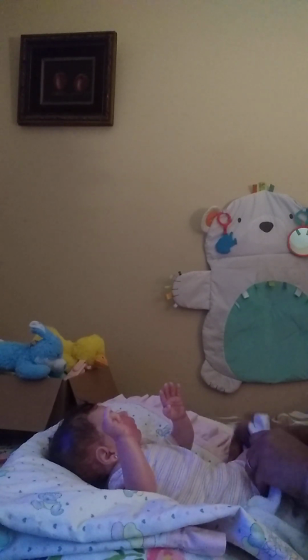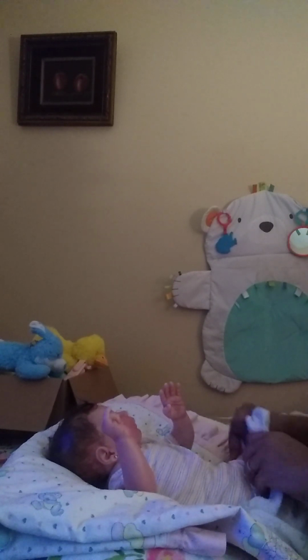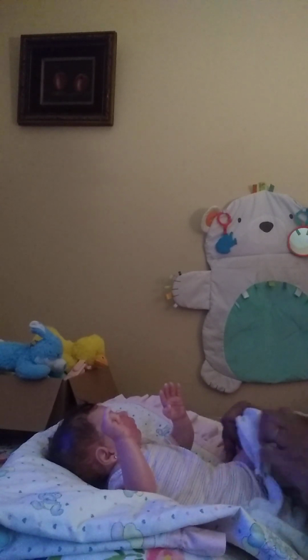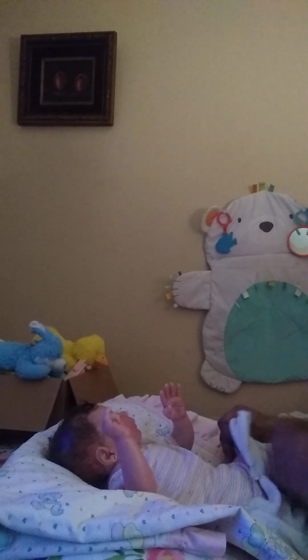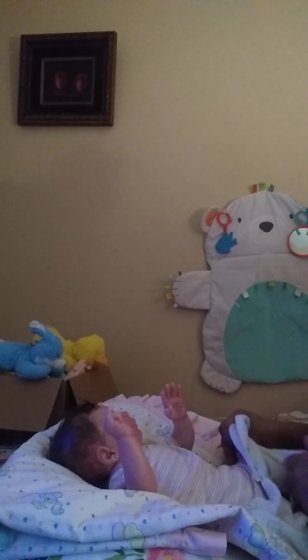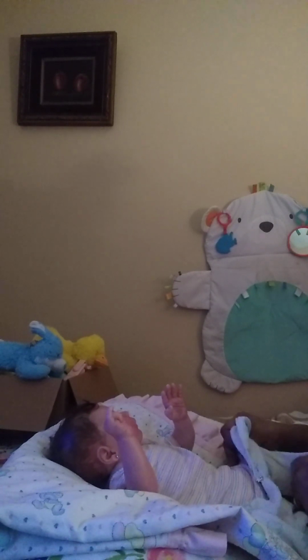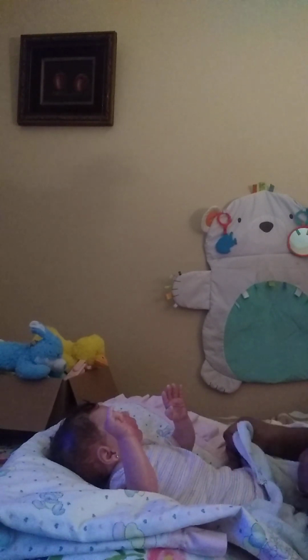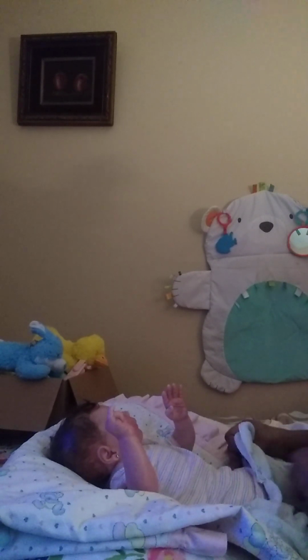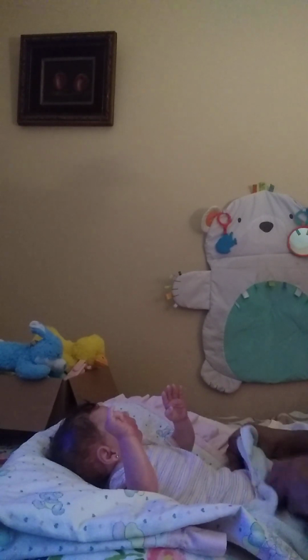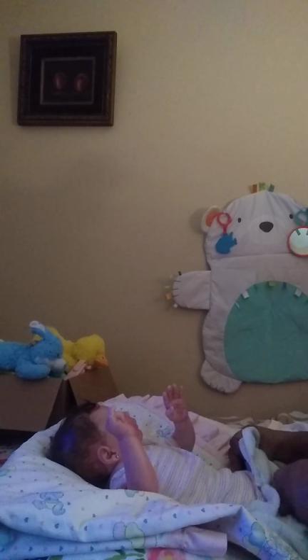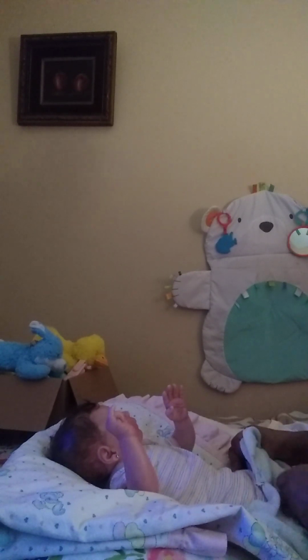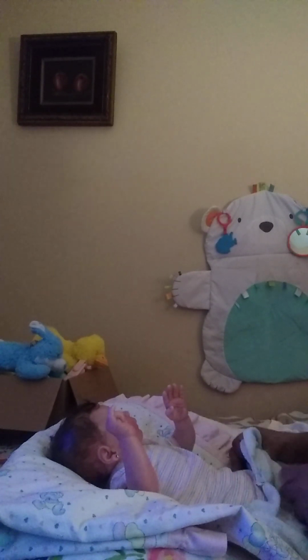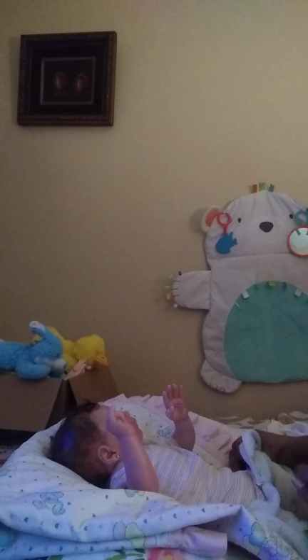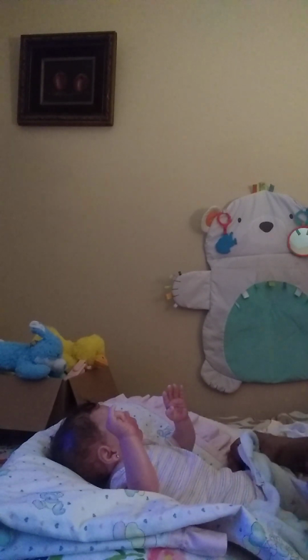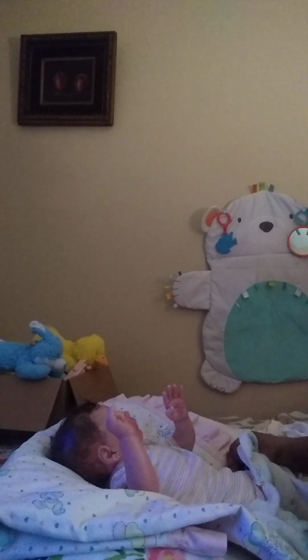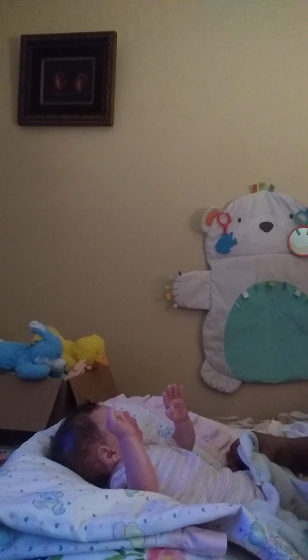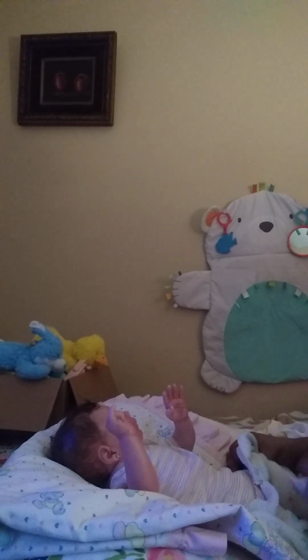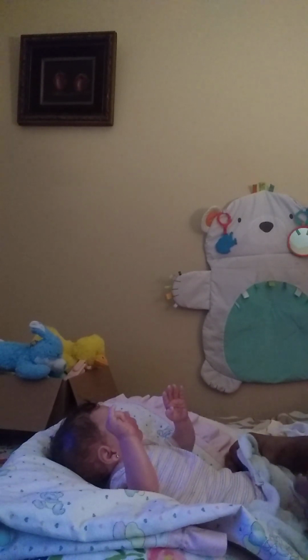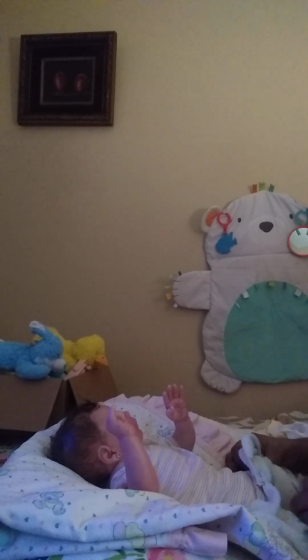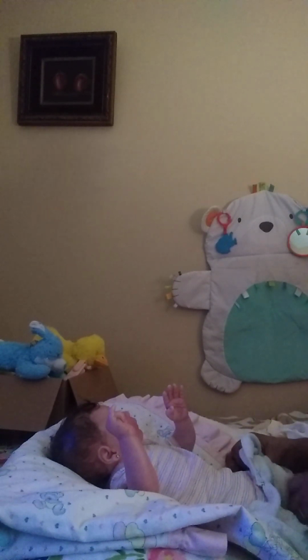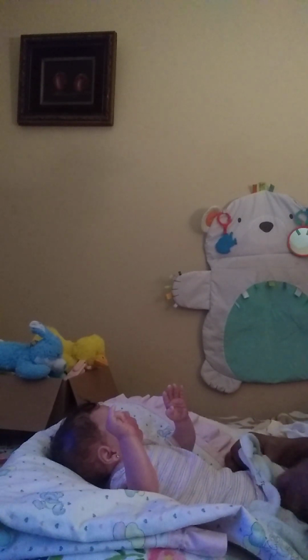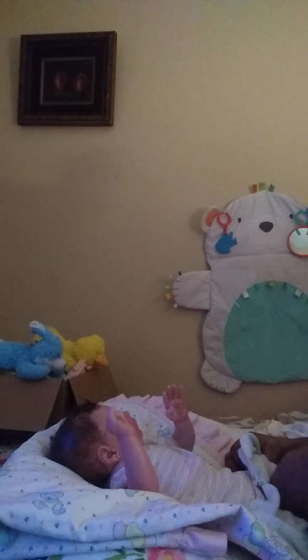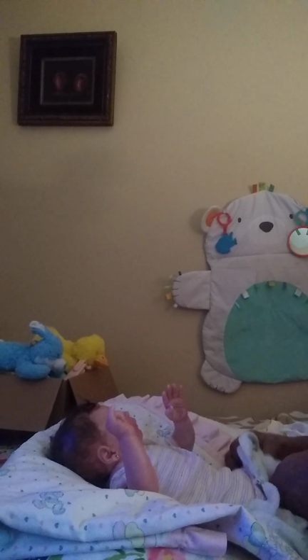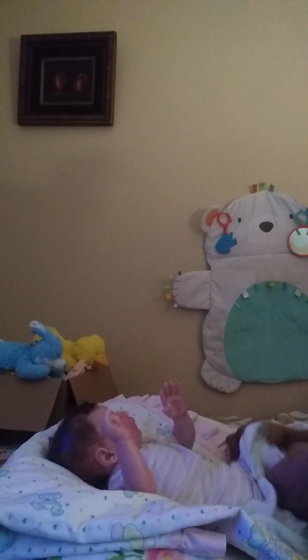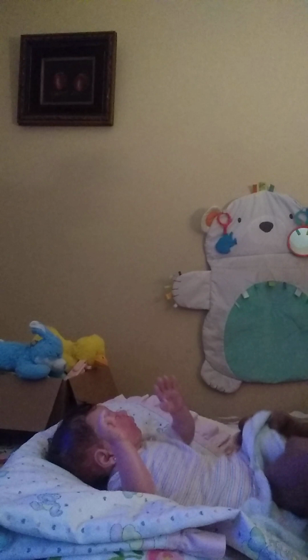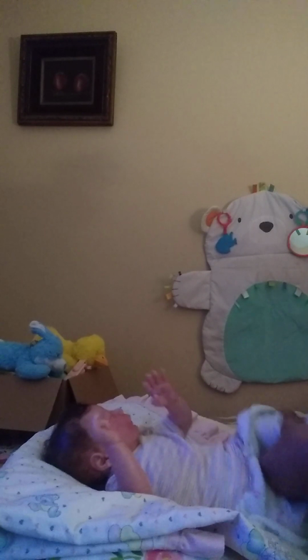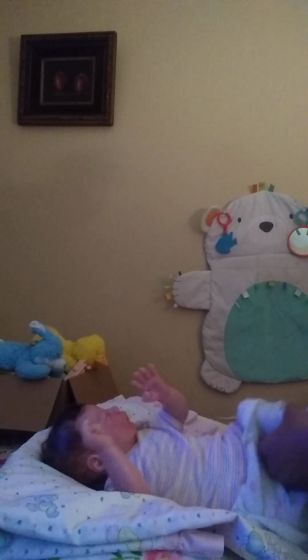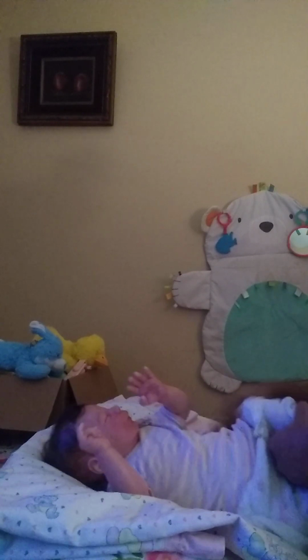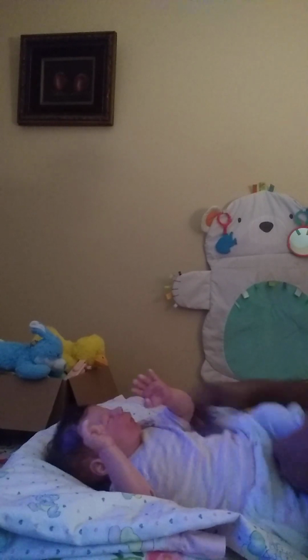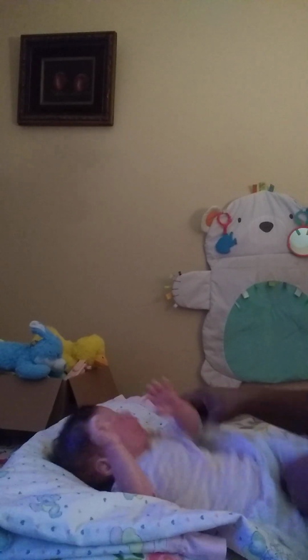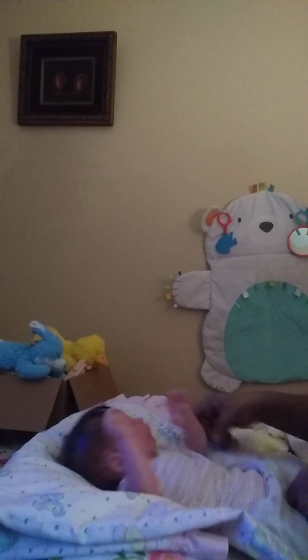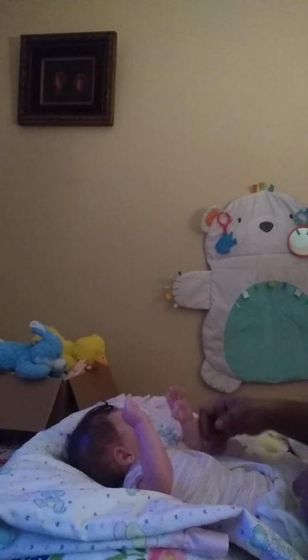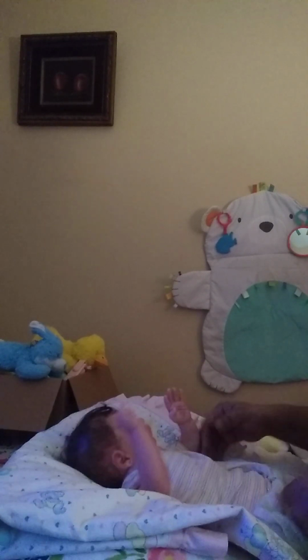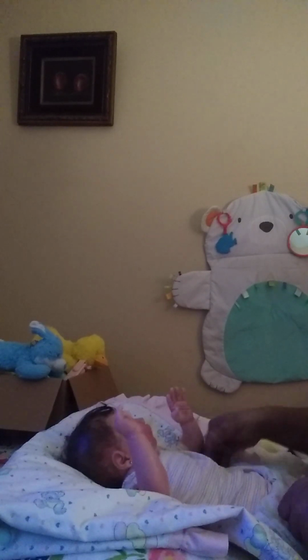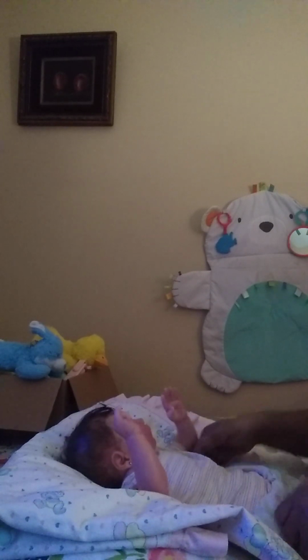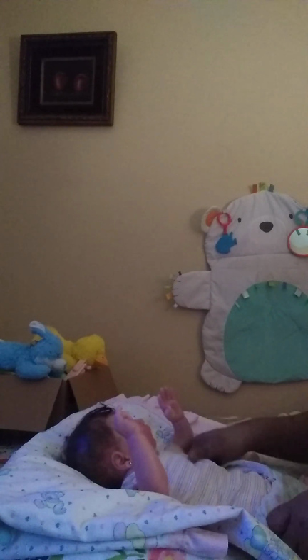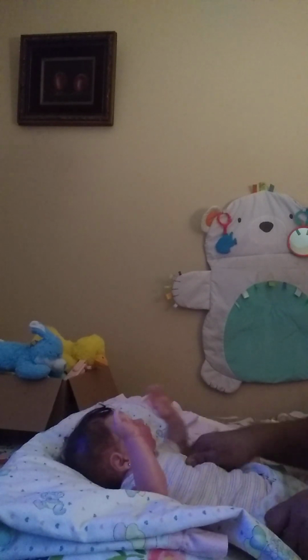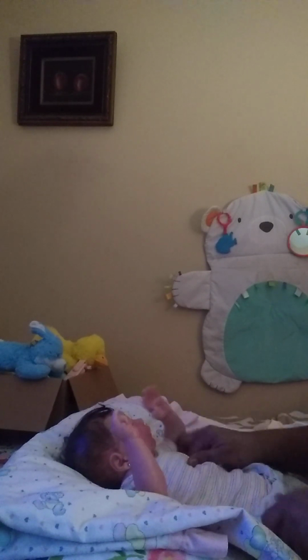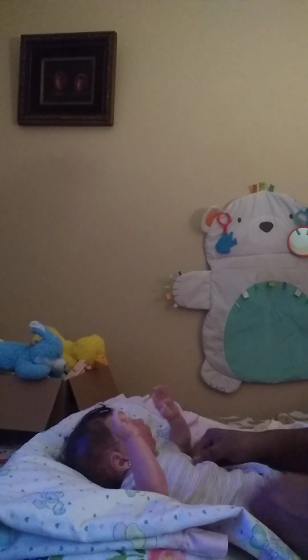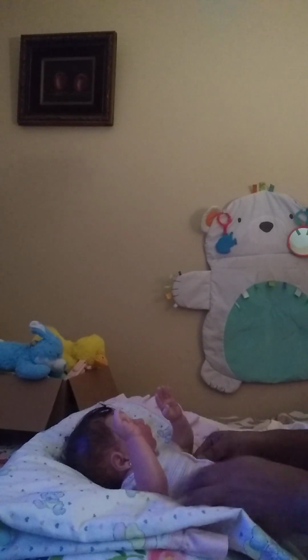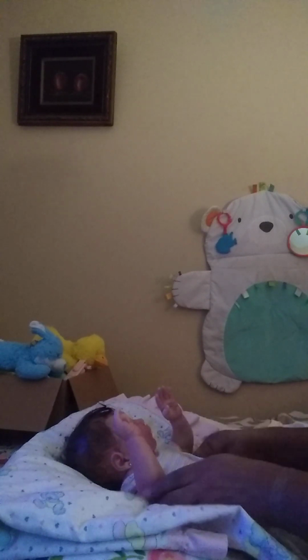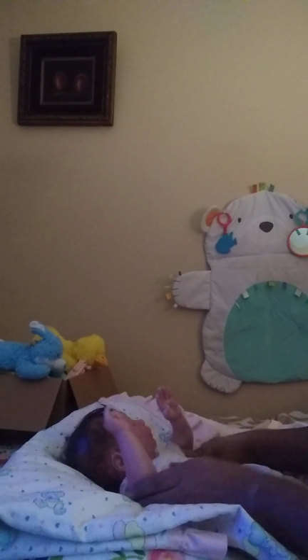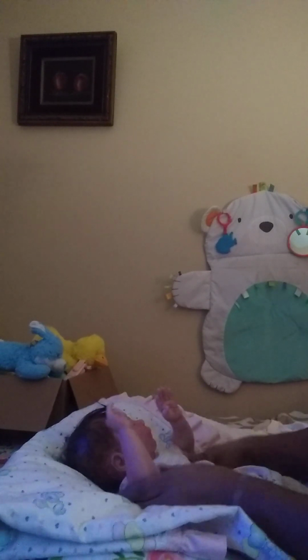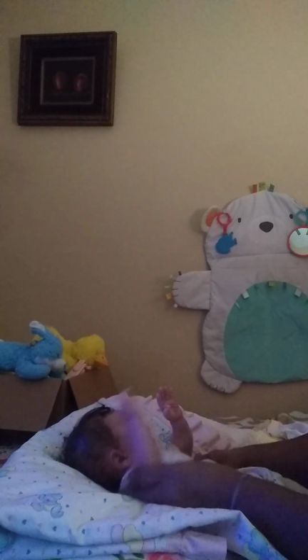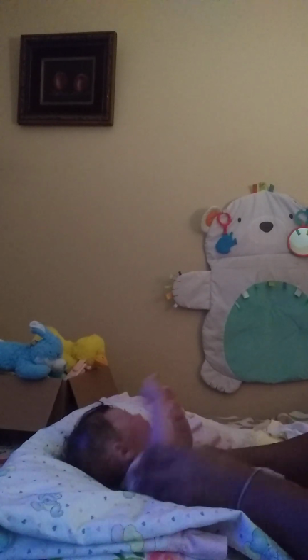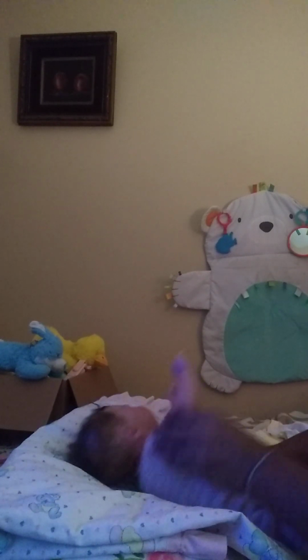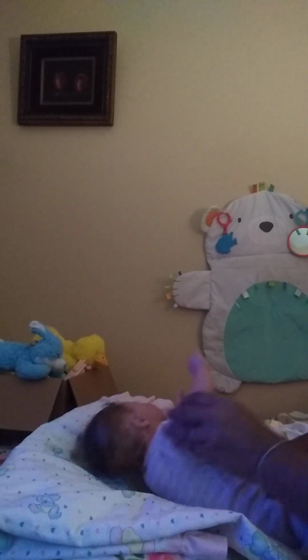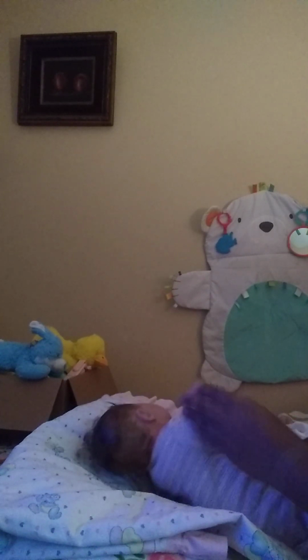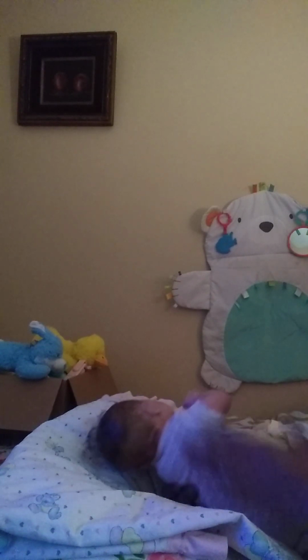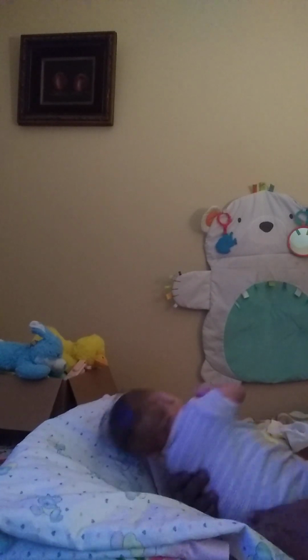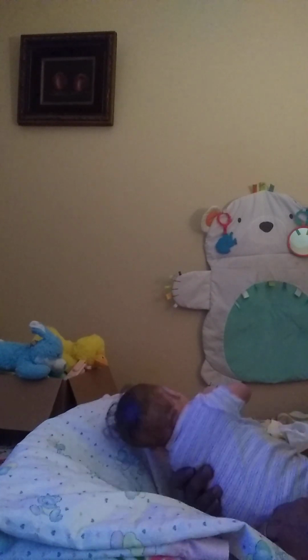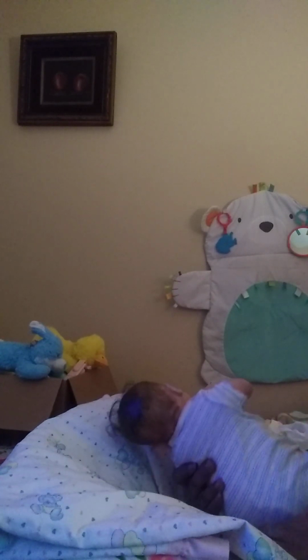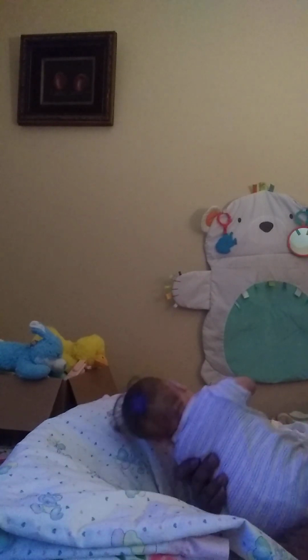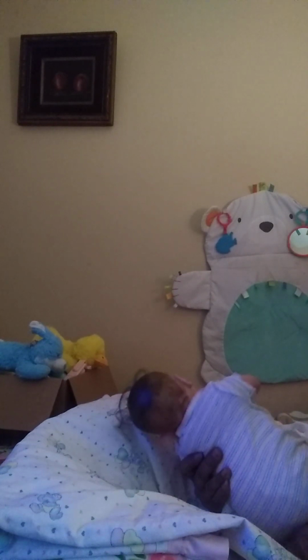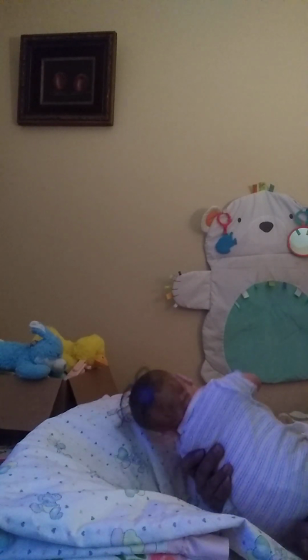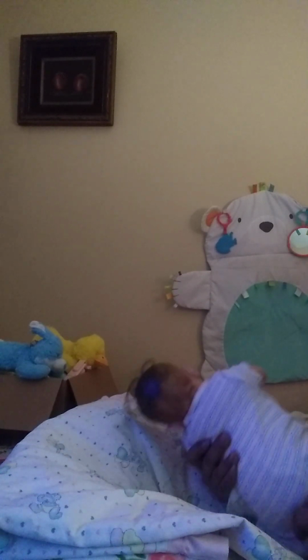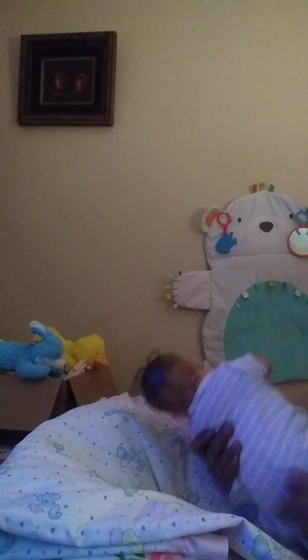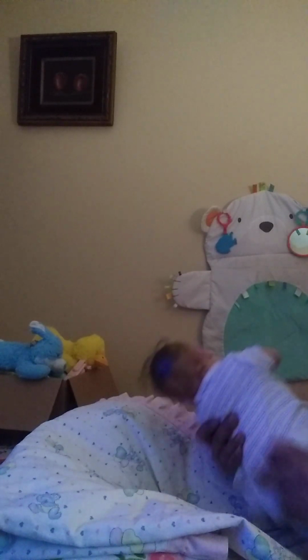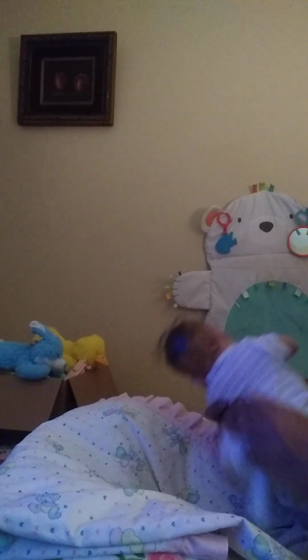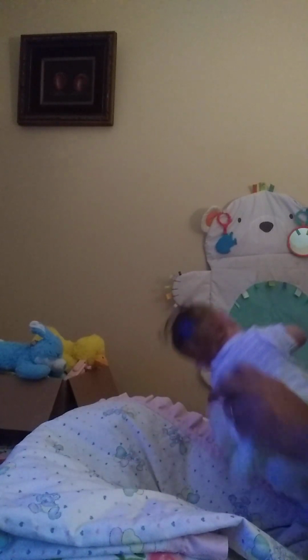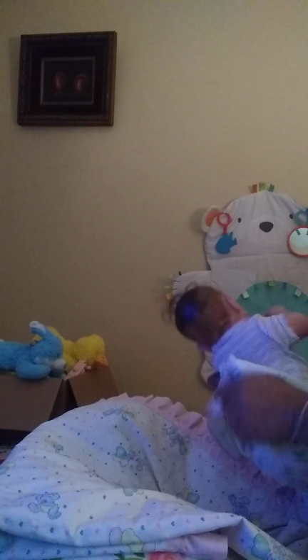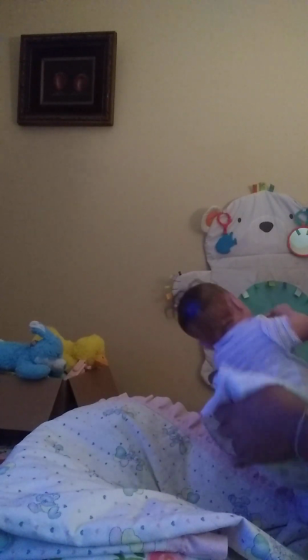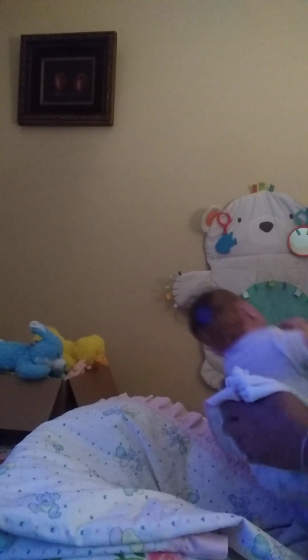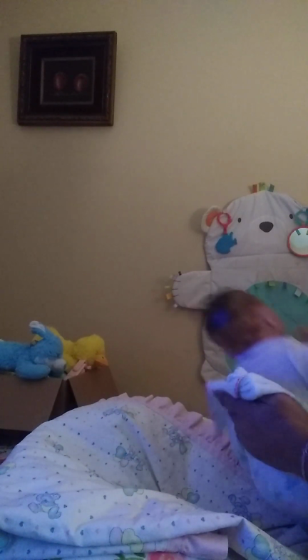That was my daughter. She stopped in before she went out for her birthday to show me her outfit. She looks absolutely gorgeous.